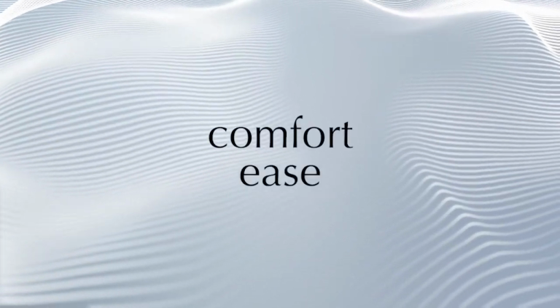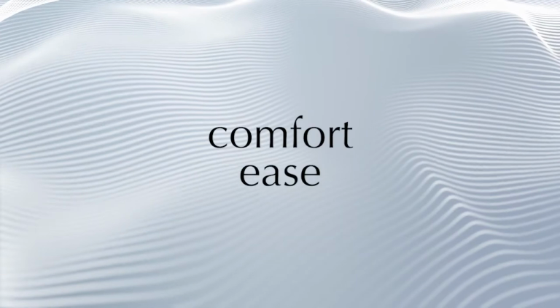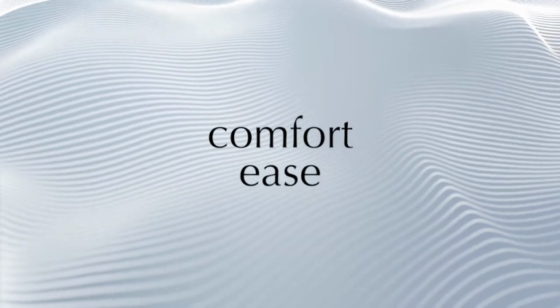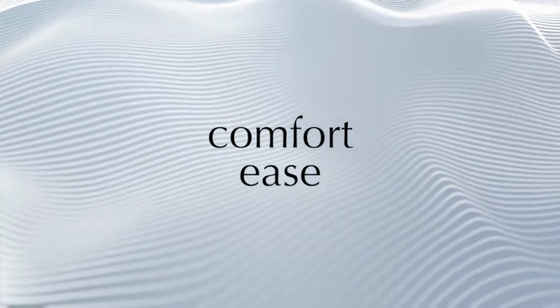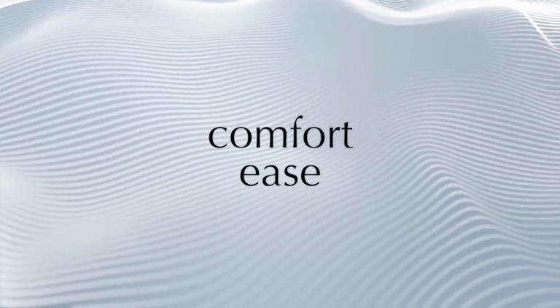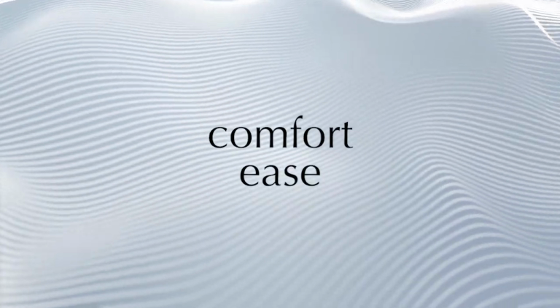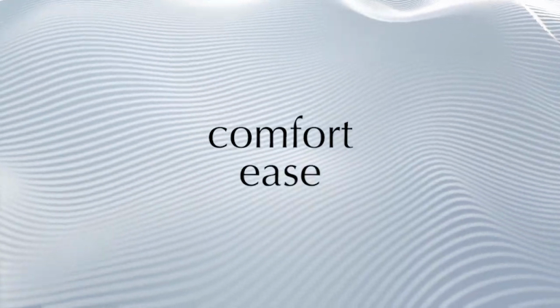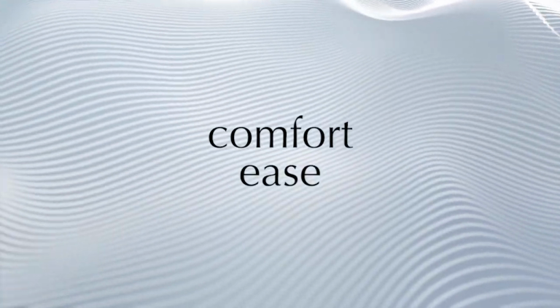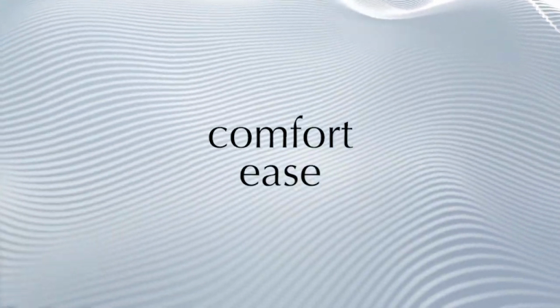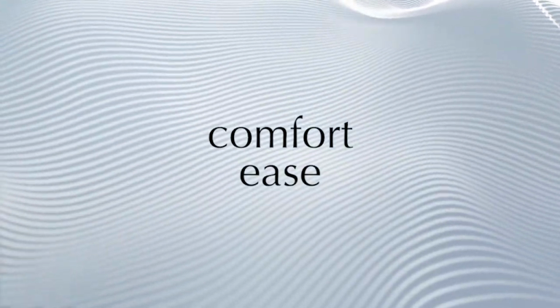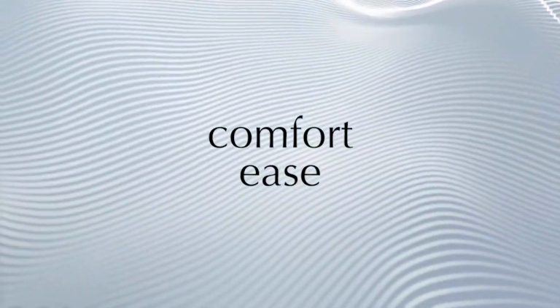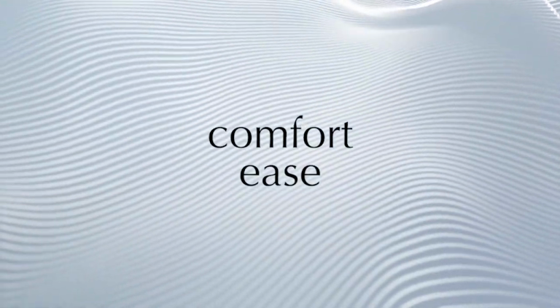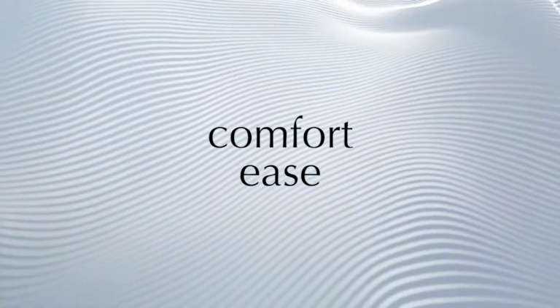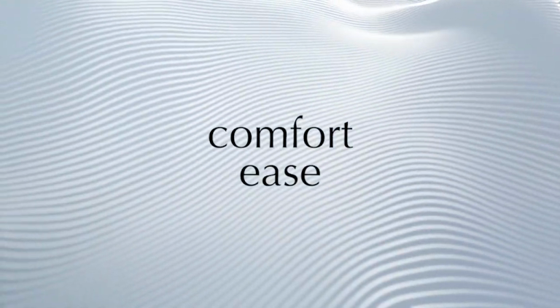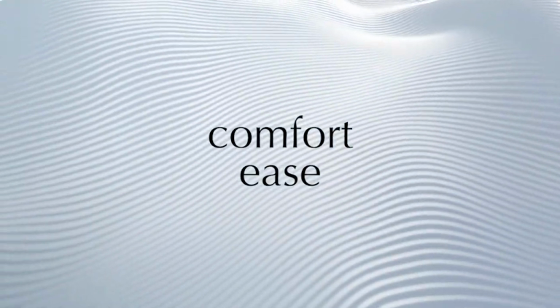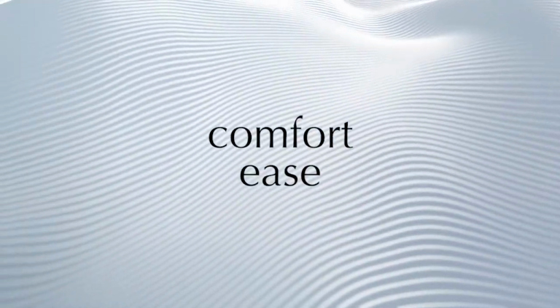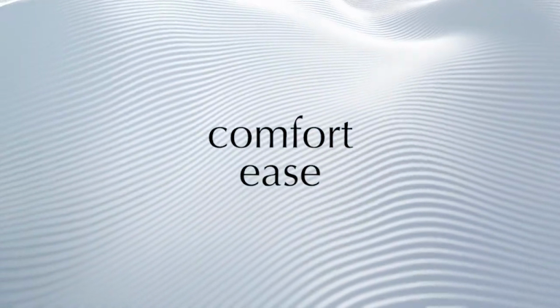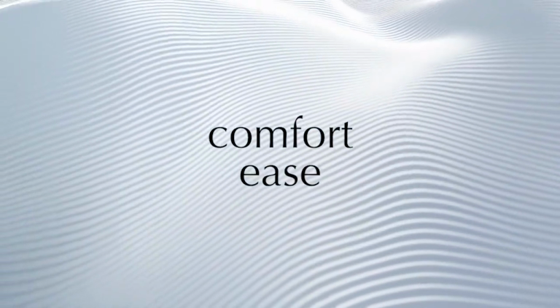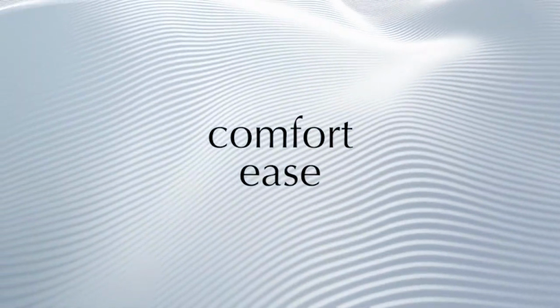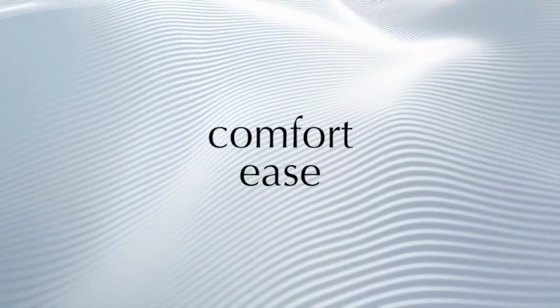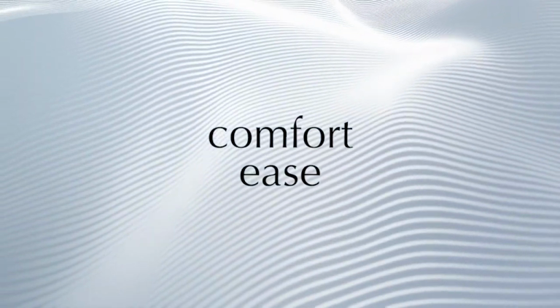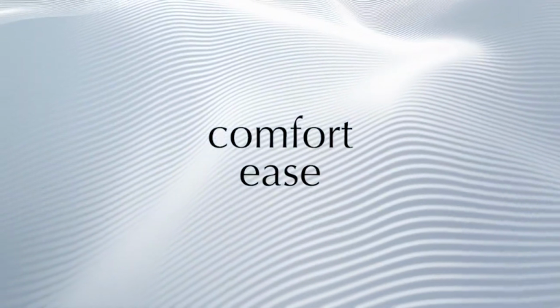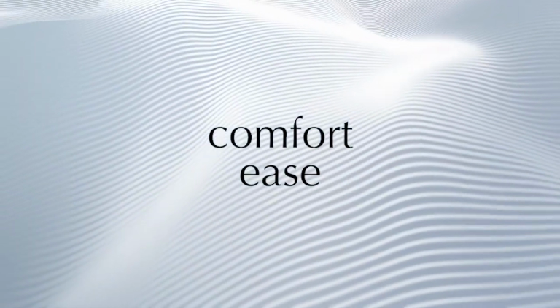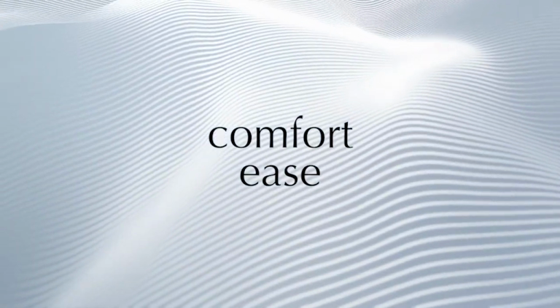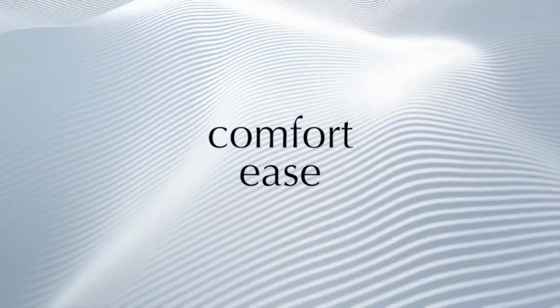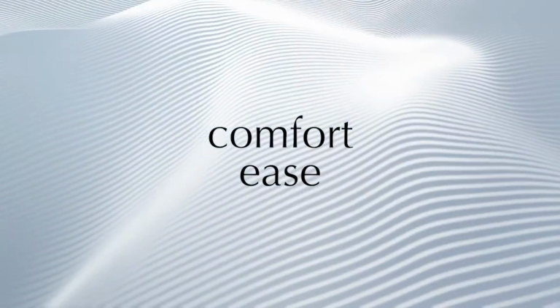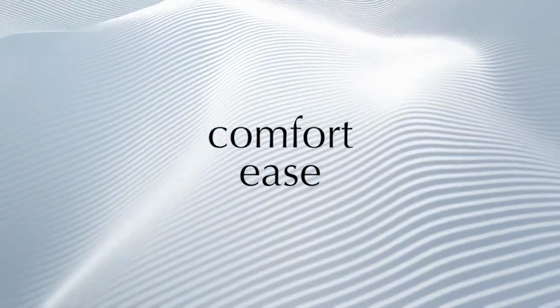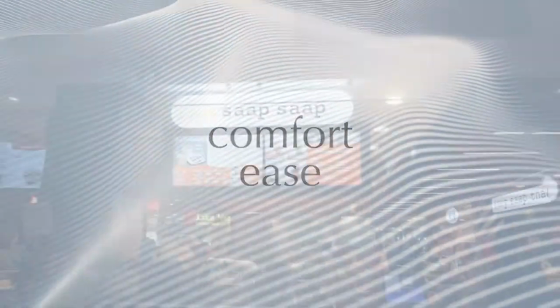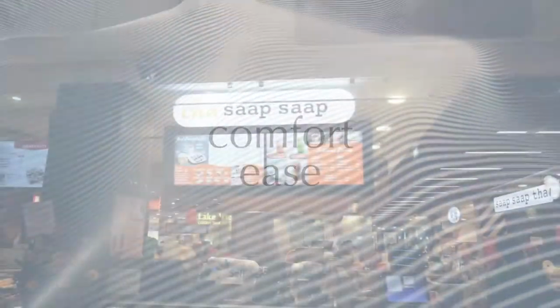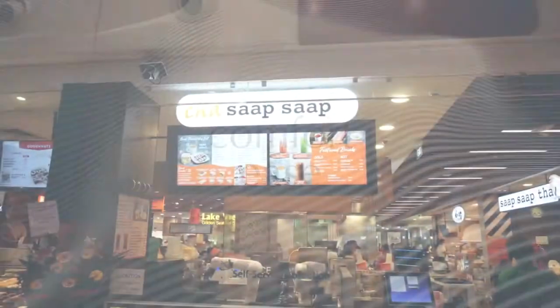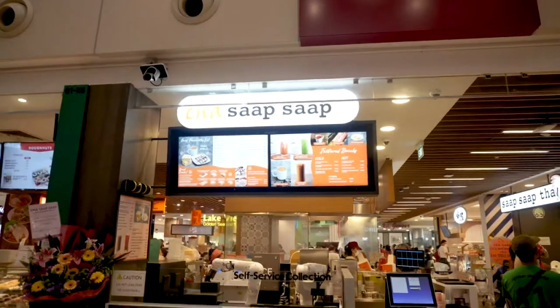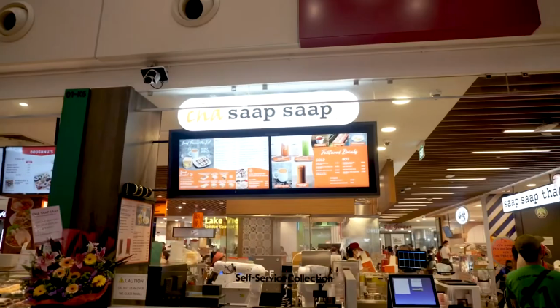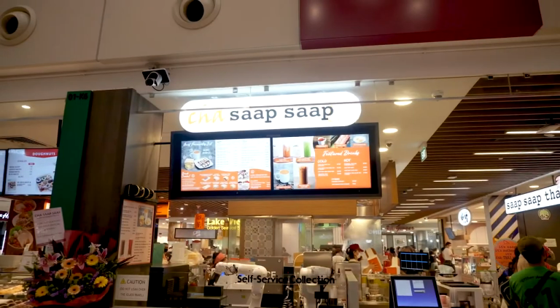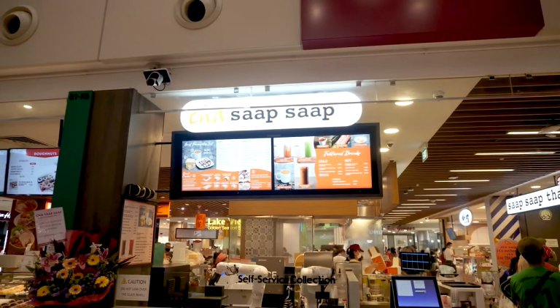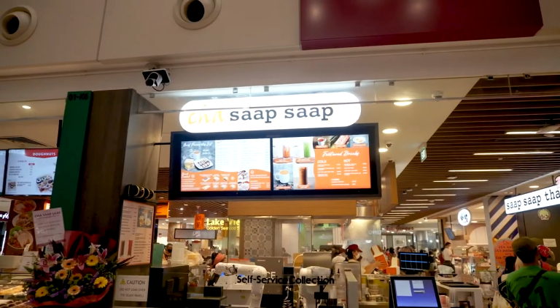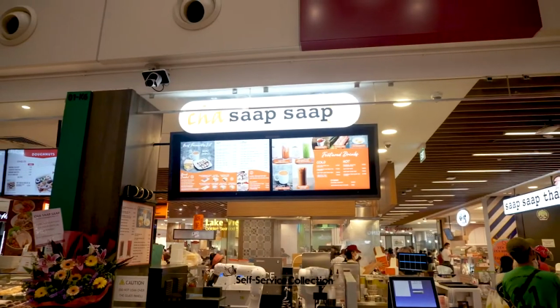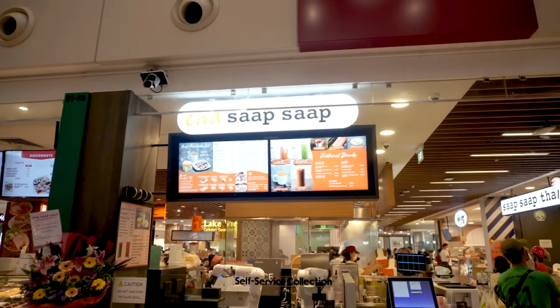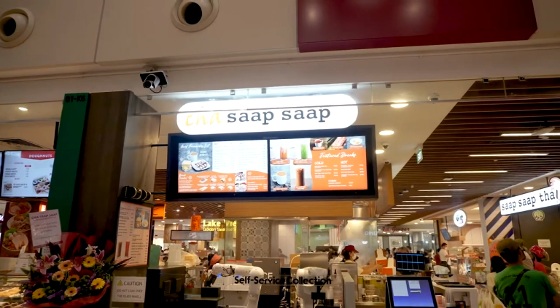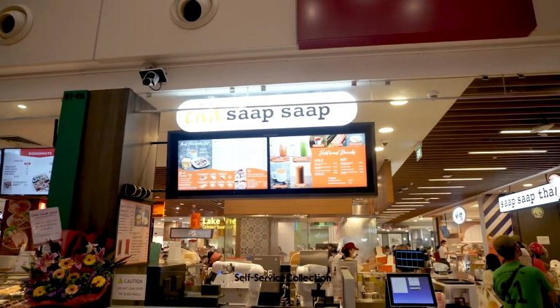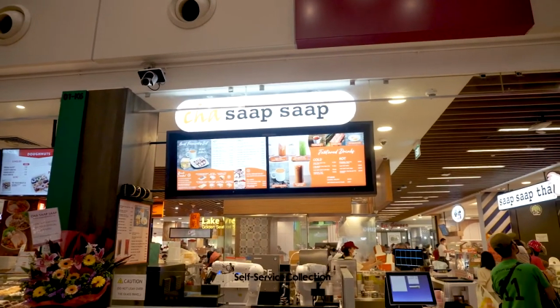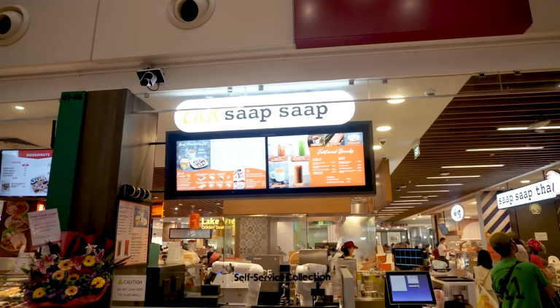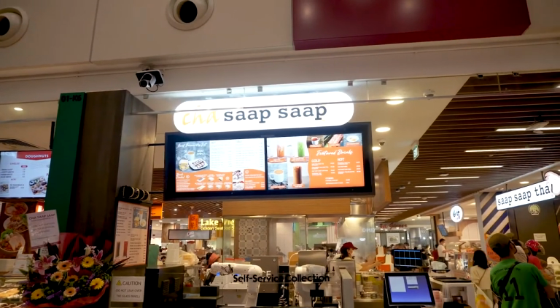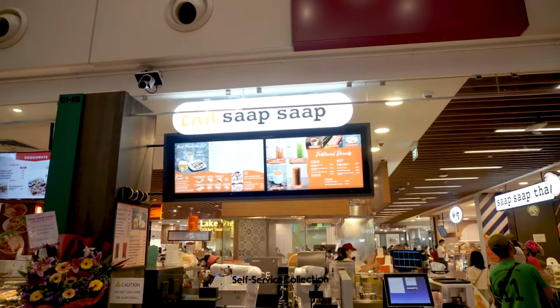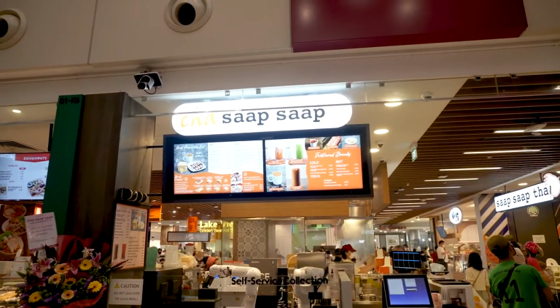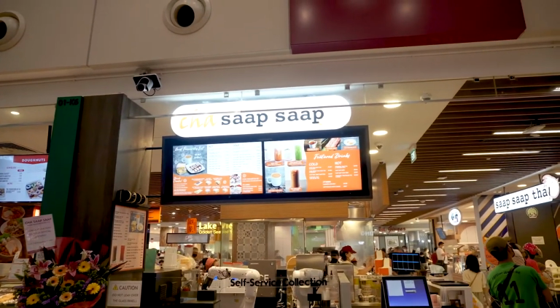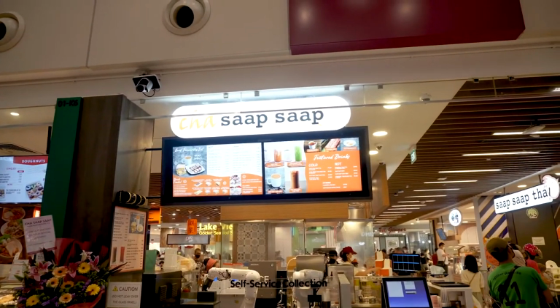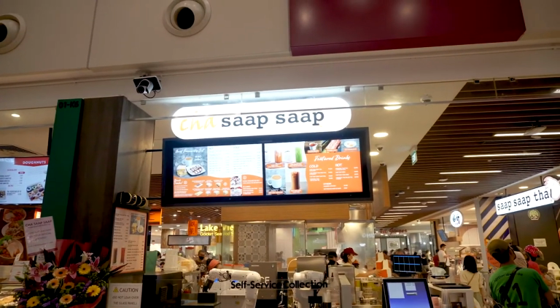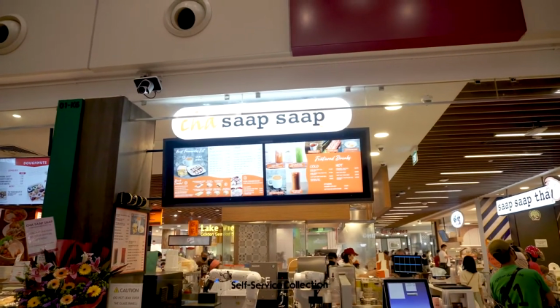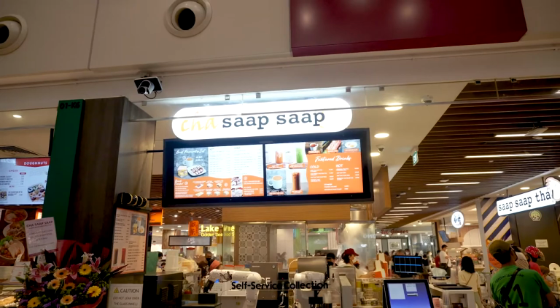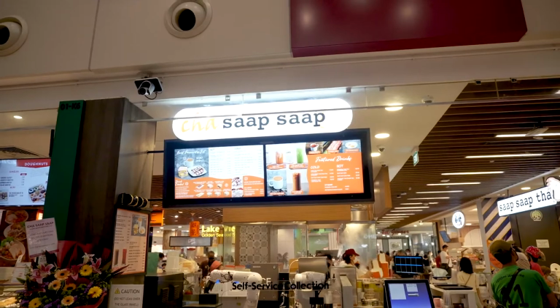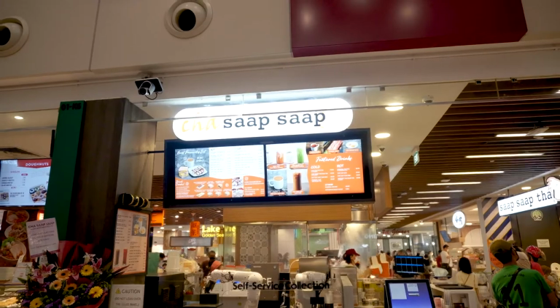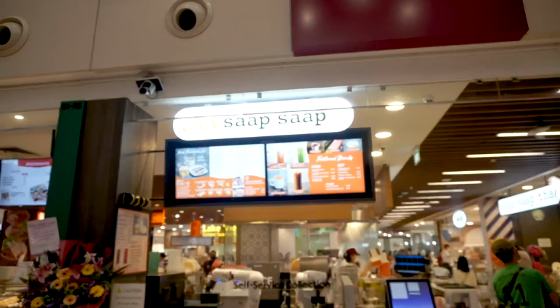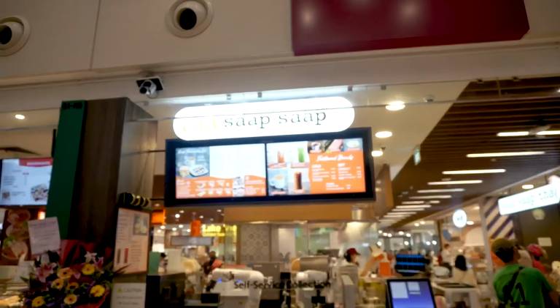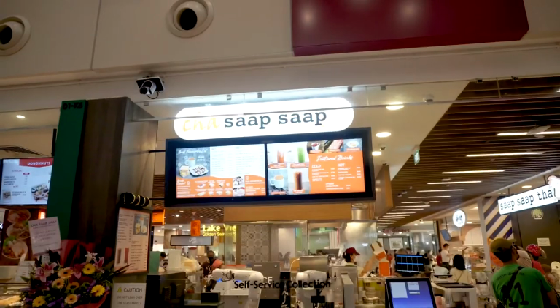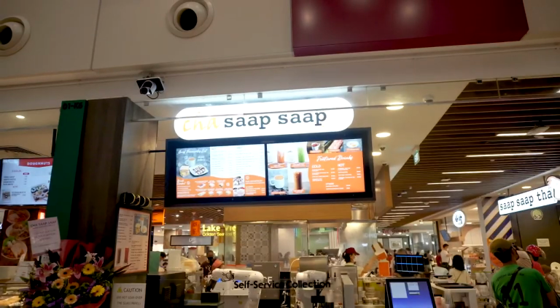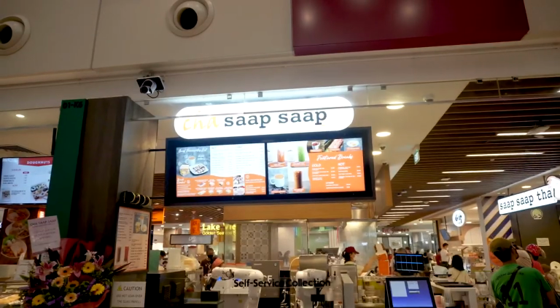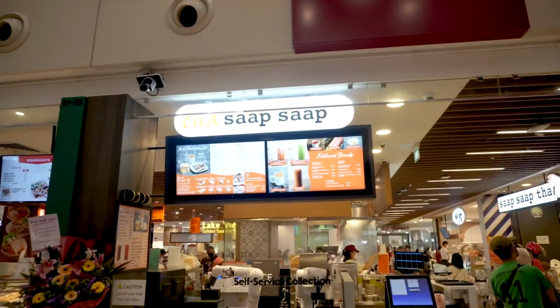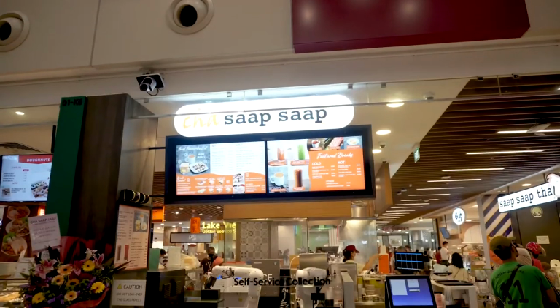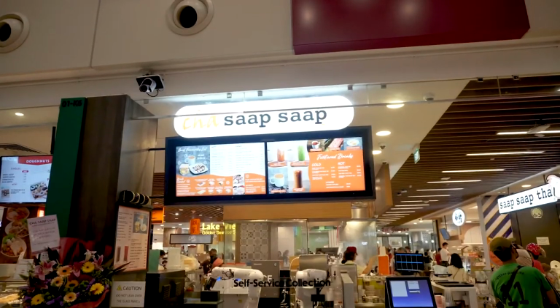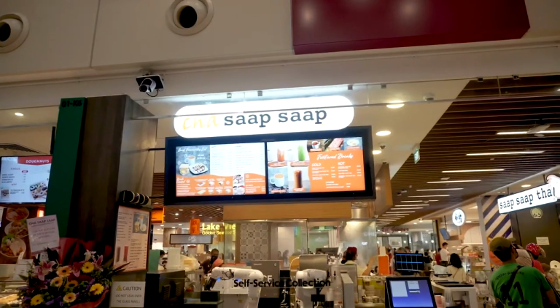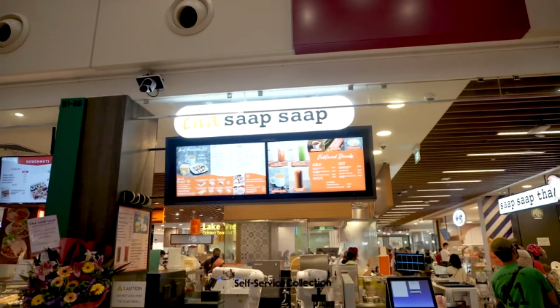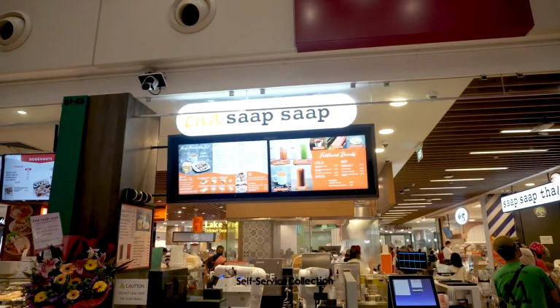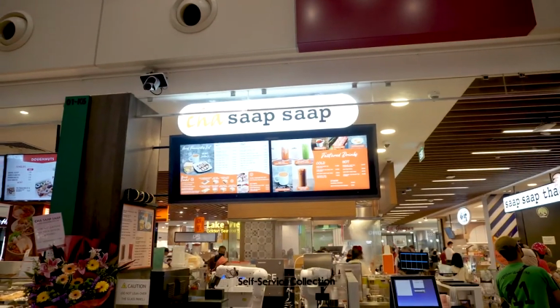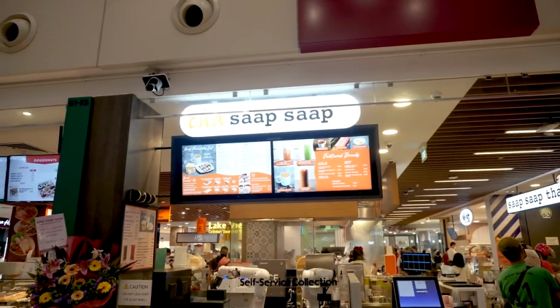So here we are at Cha Sab Sab and these are the menus that I designed.